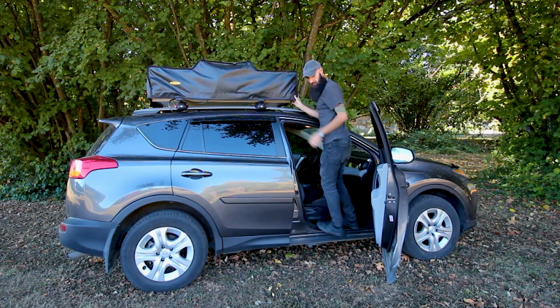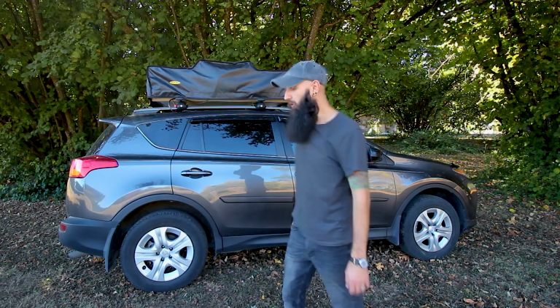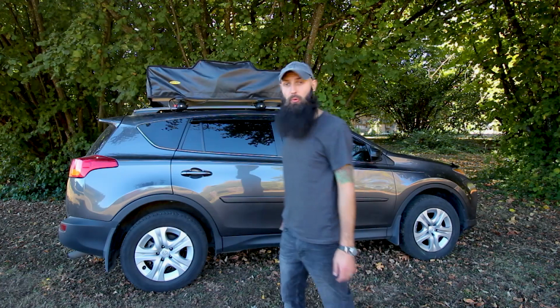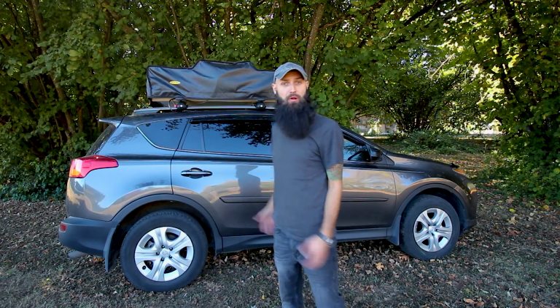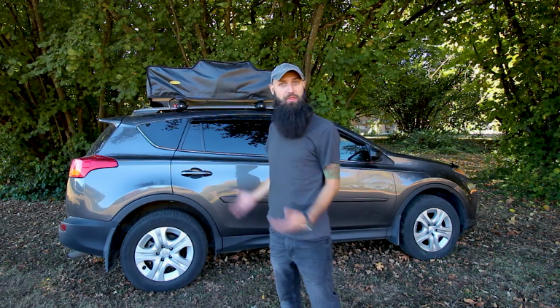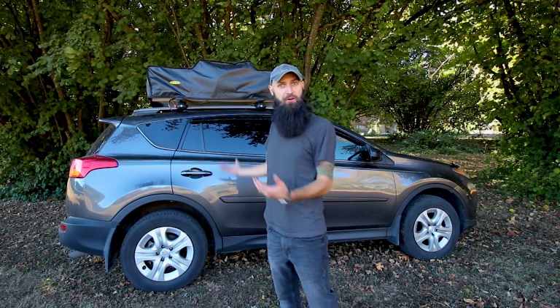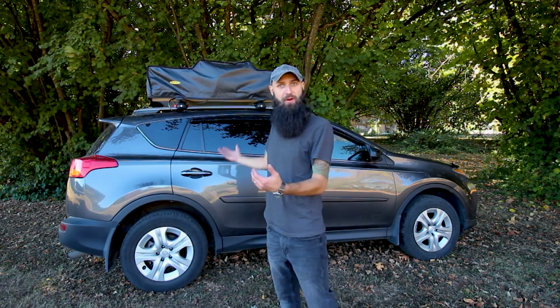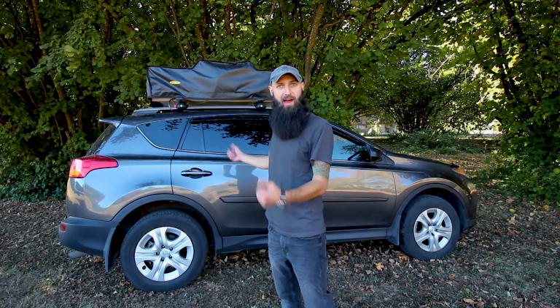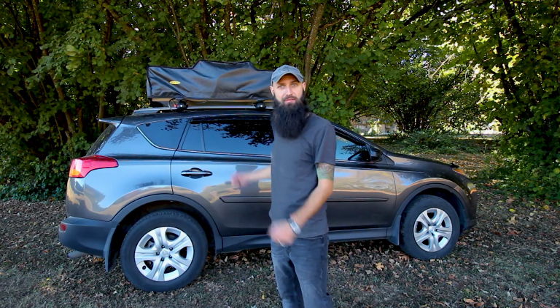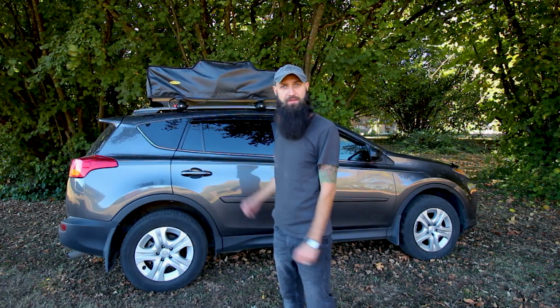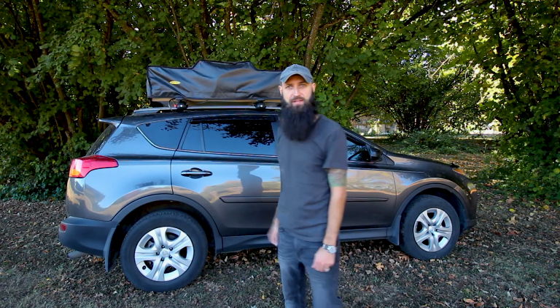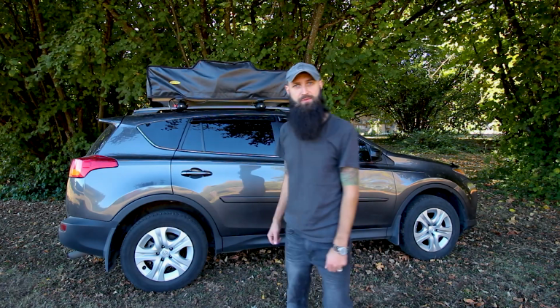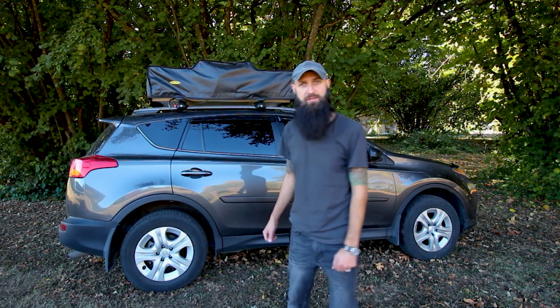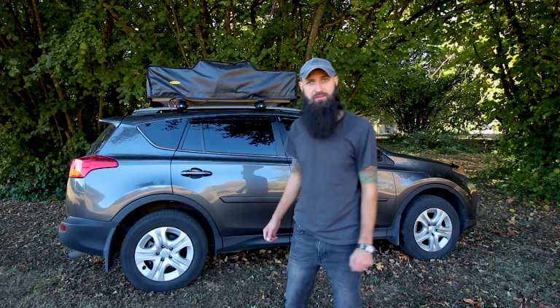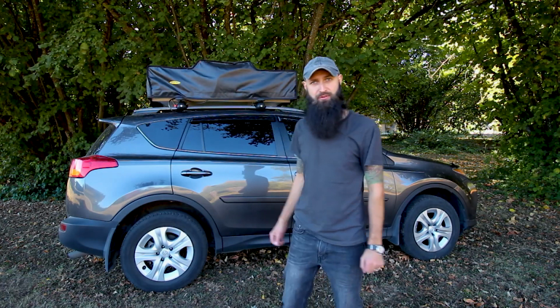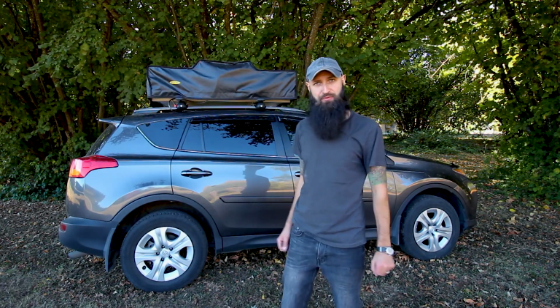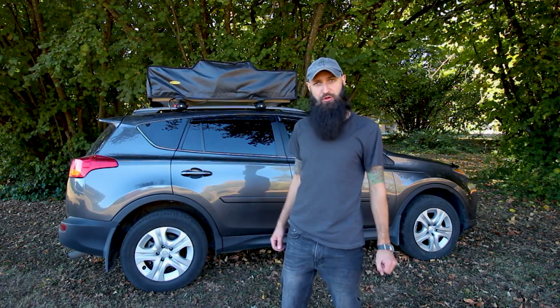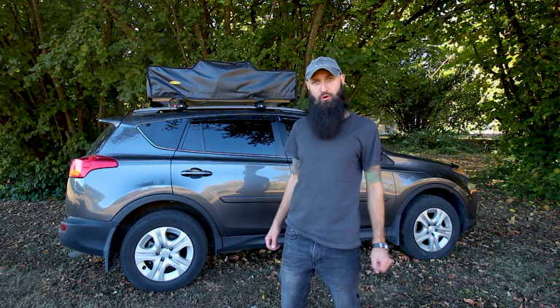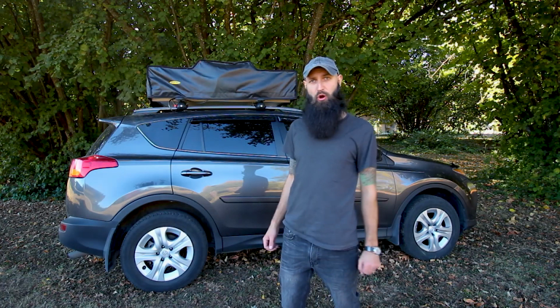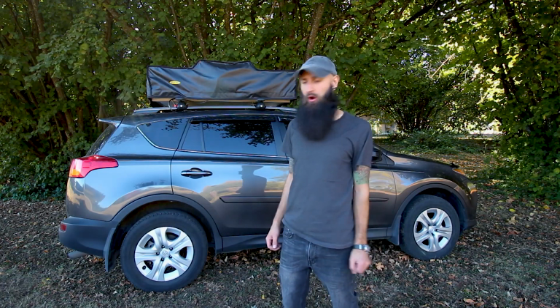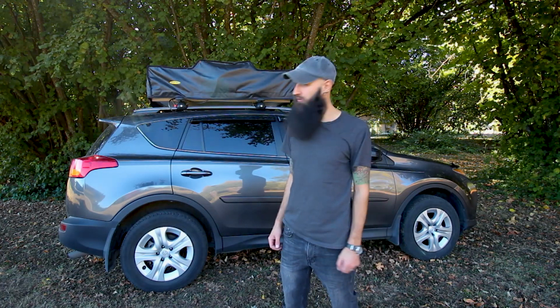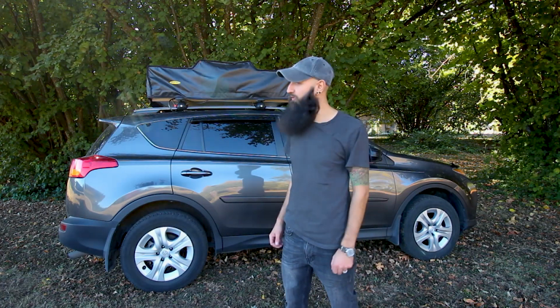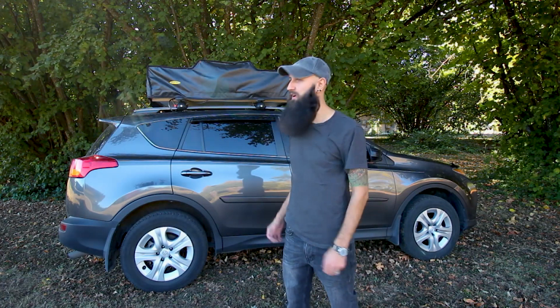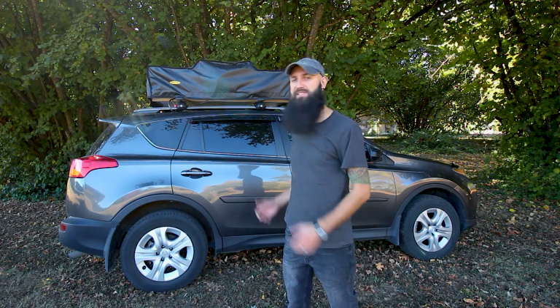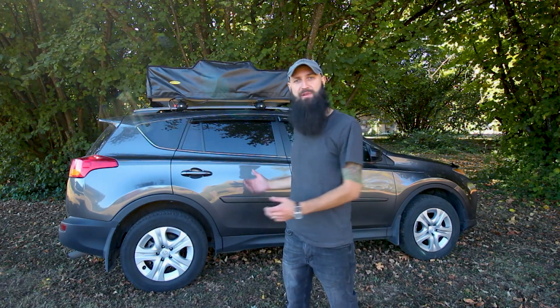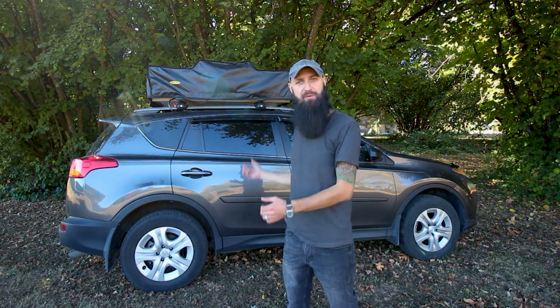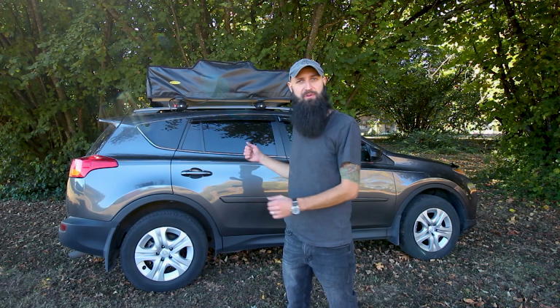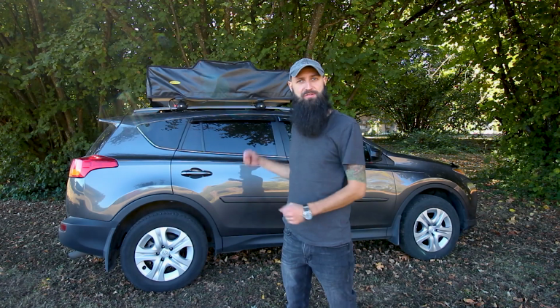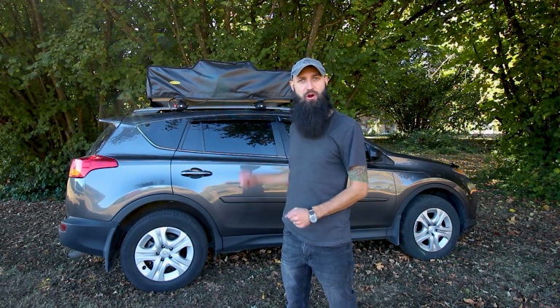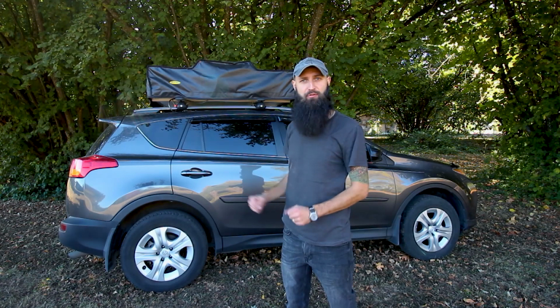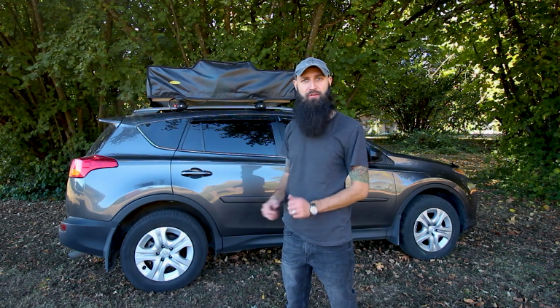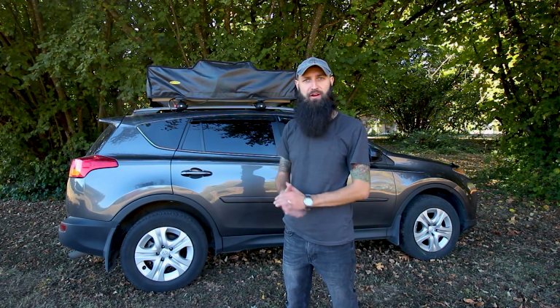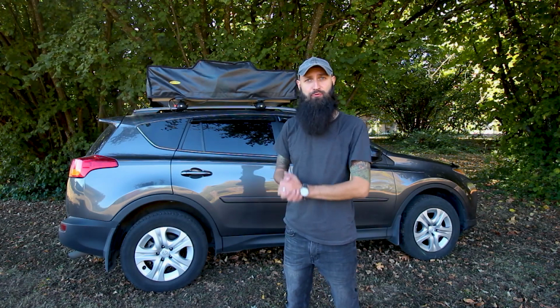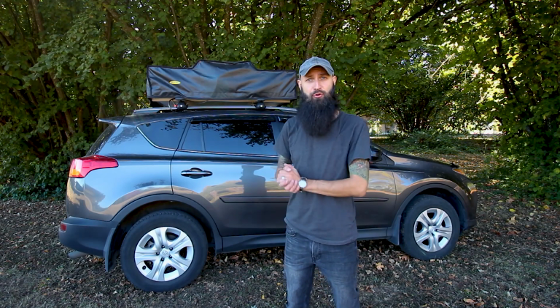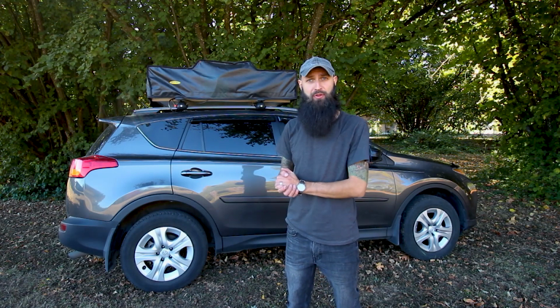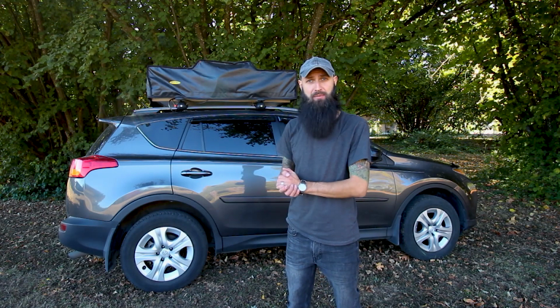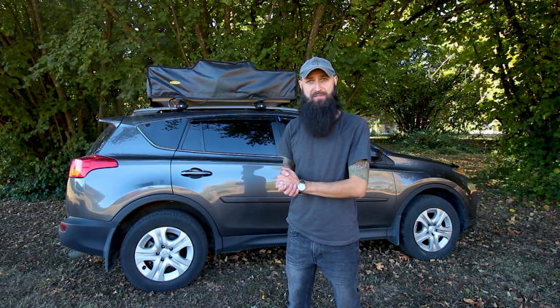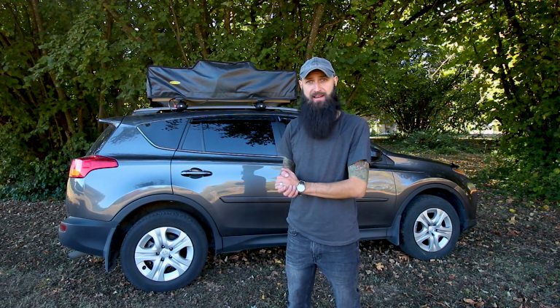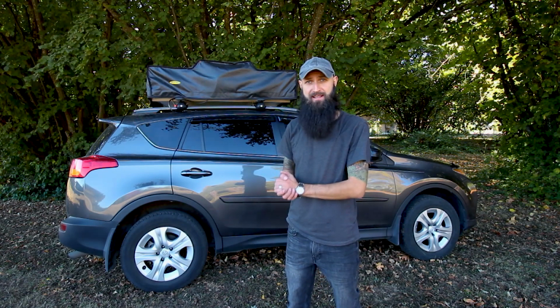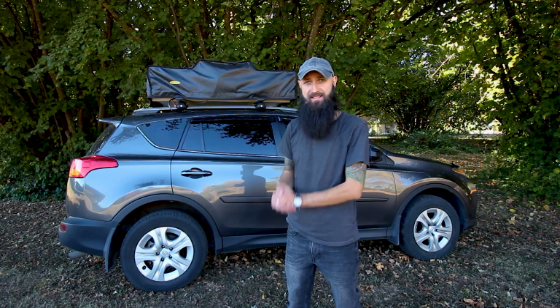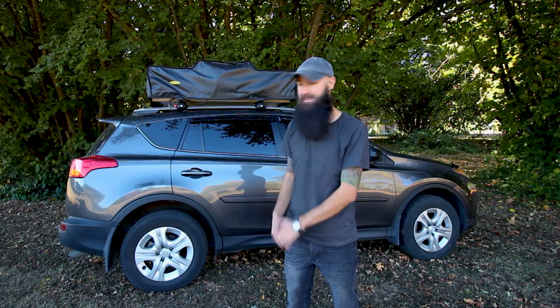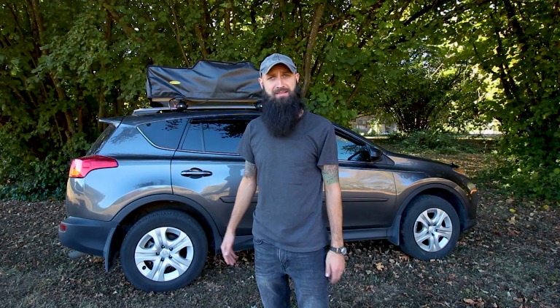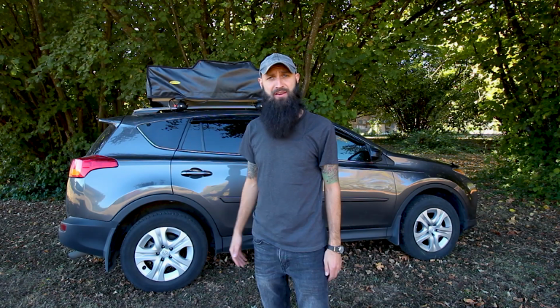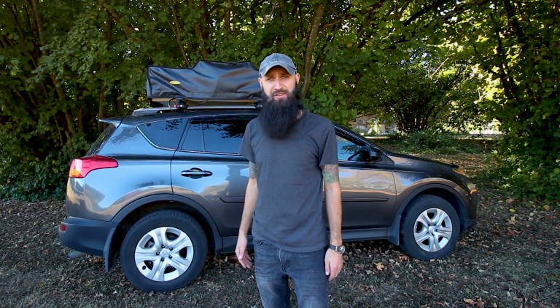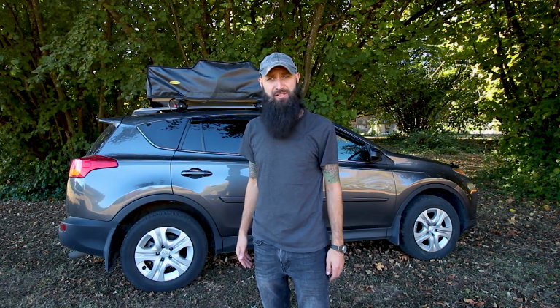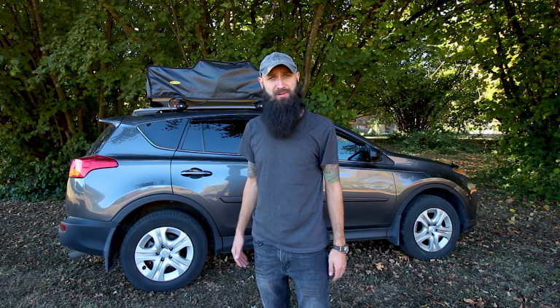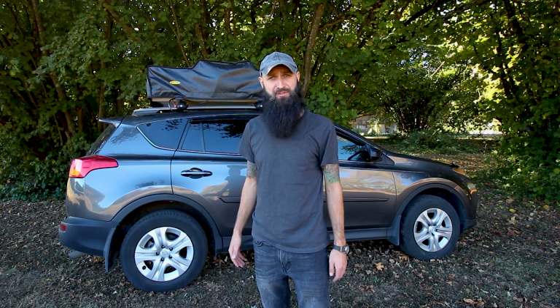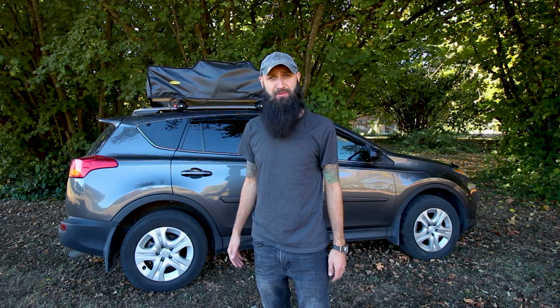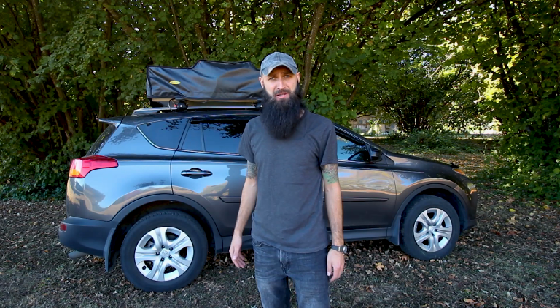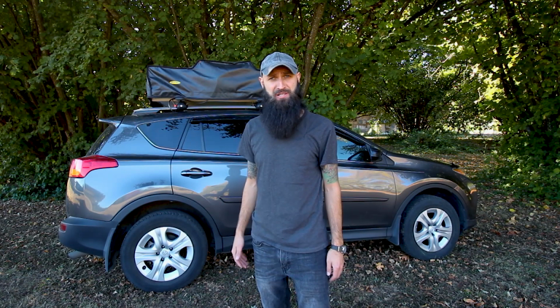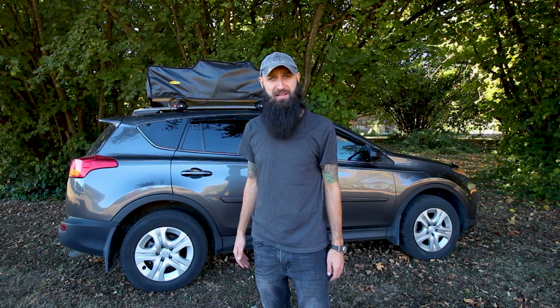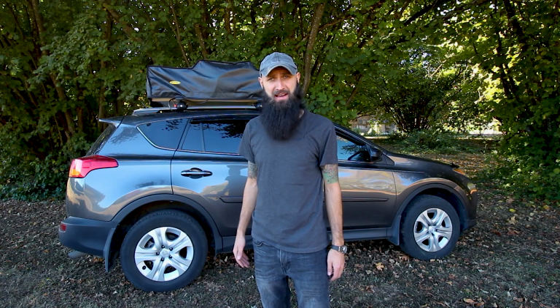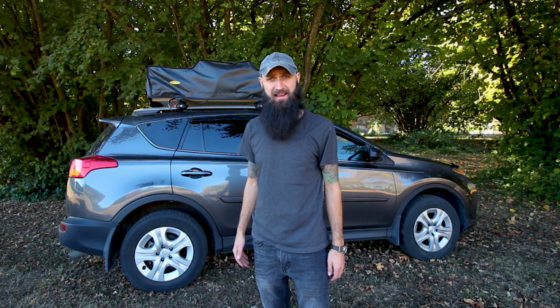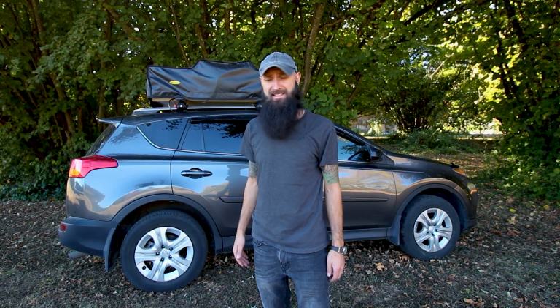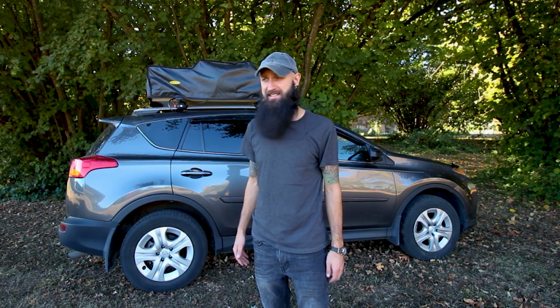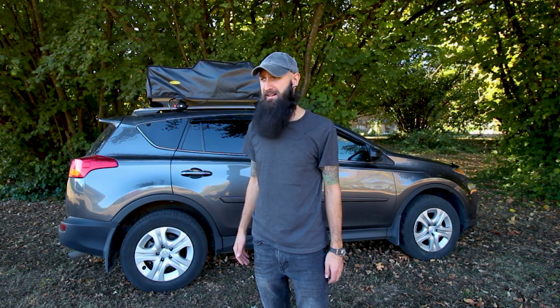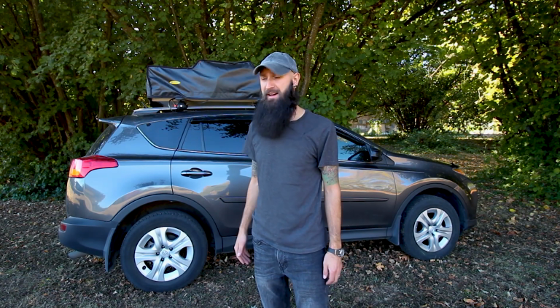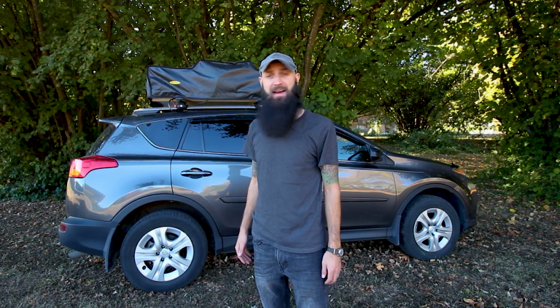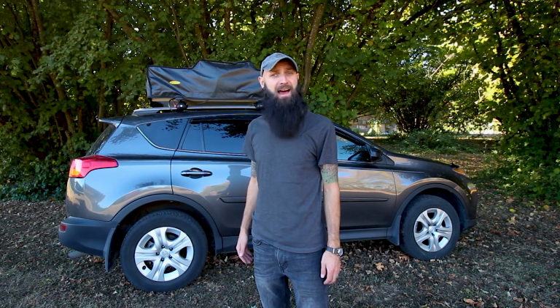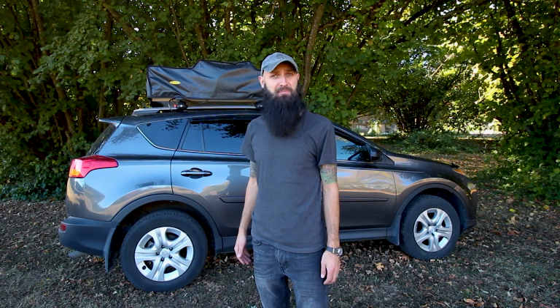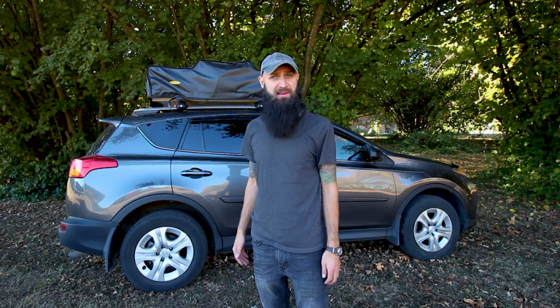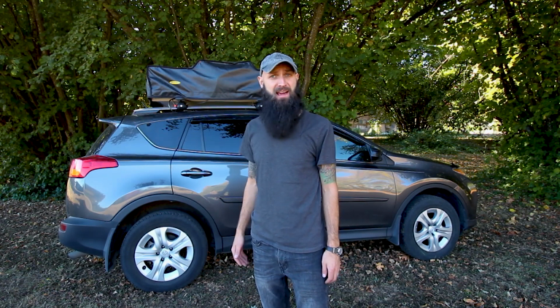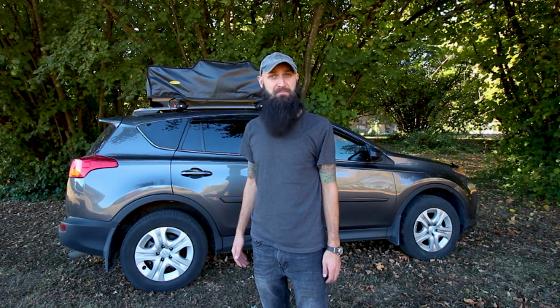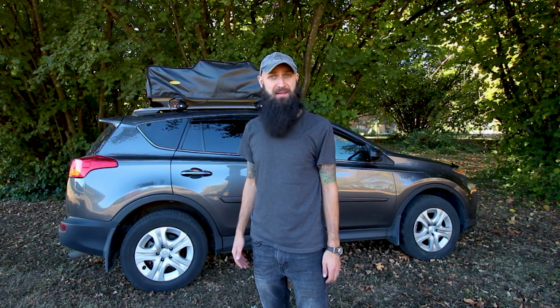Well, there you have it — this was the review of the Smittybilt Overland rooftop tent. Thank you so much for watching and happy camping.